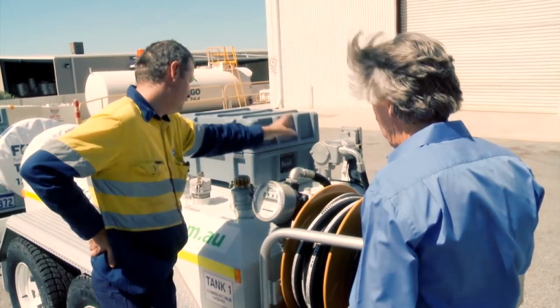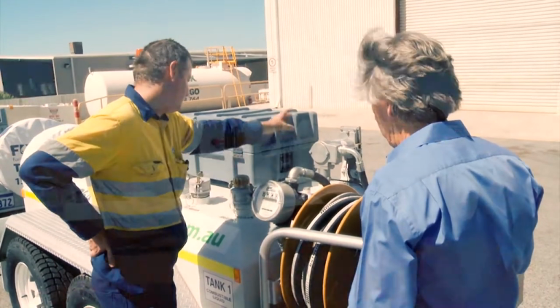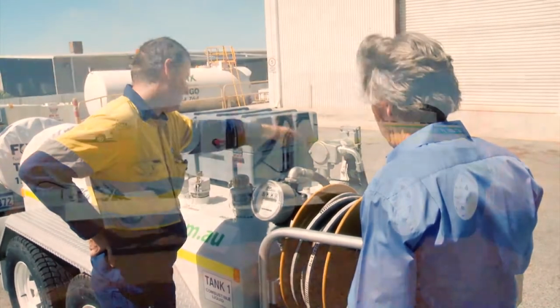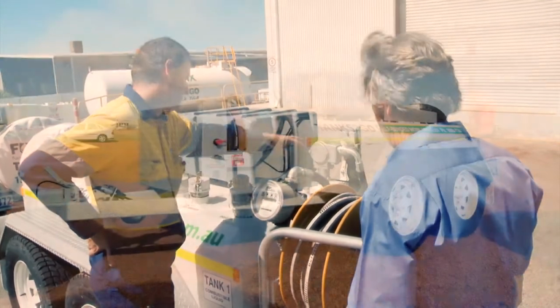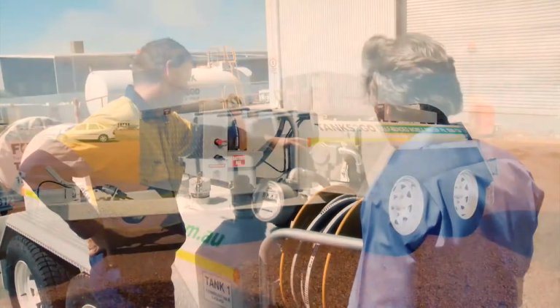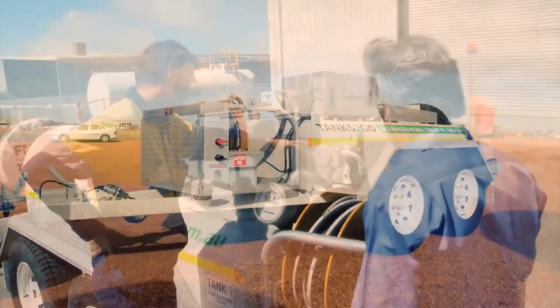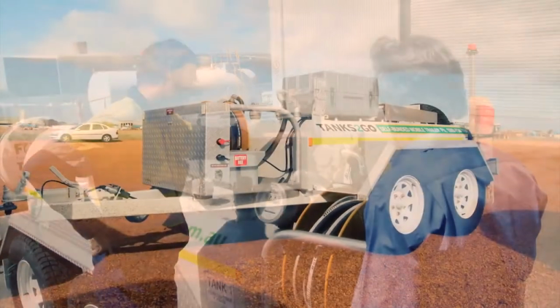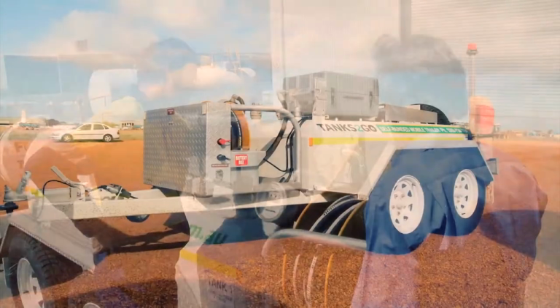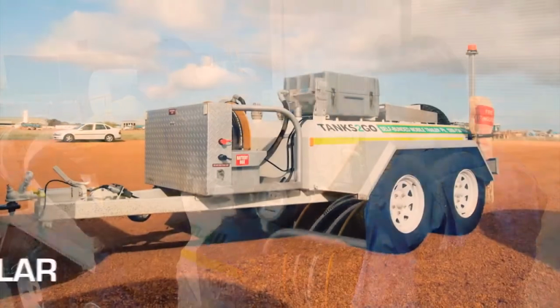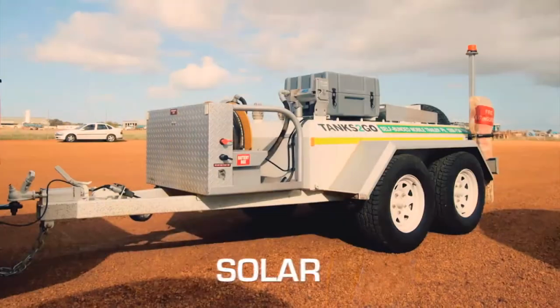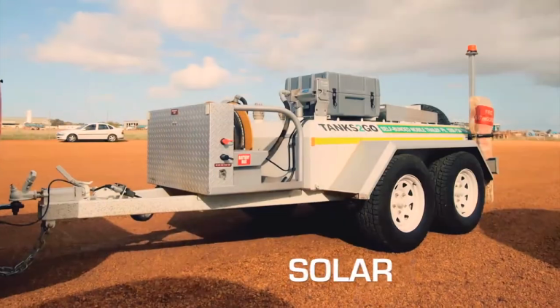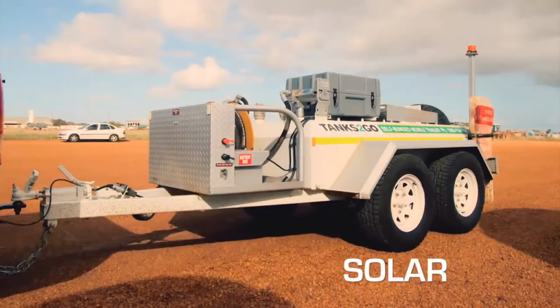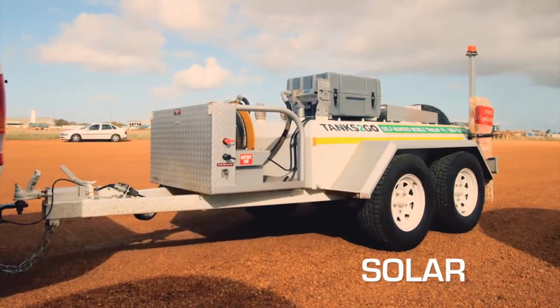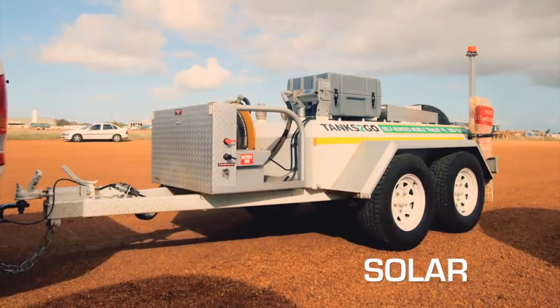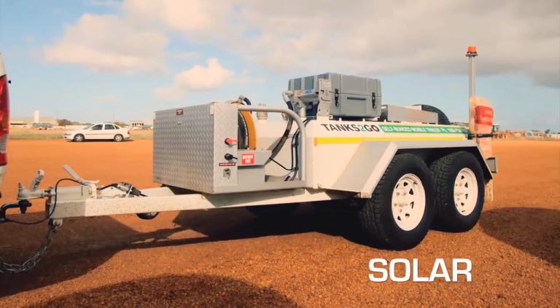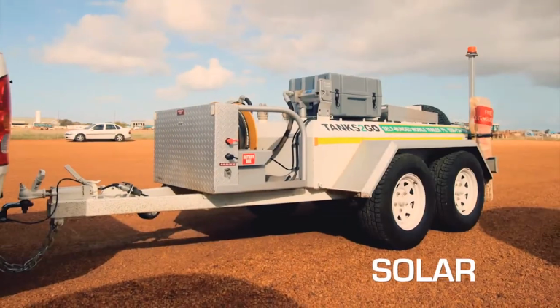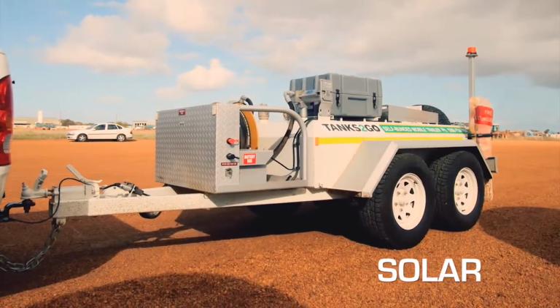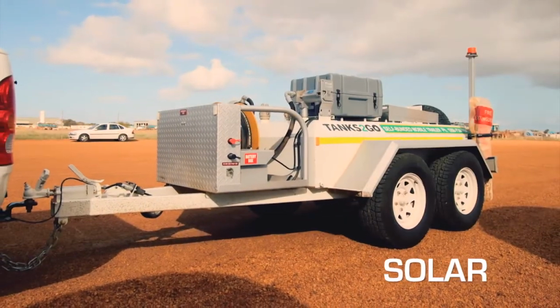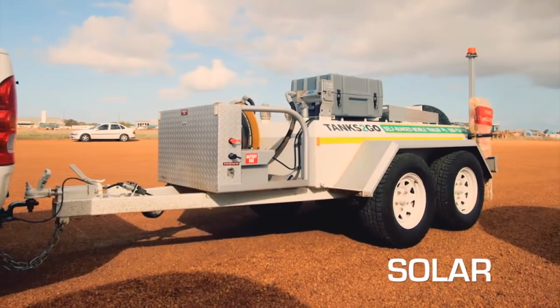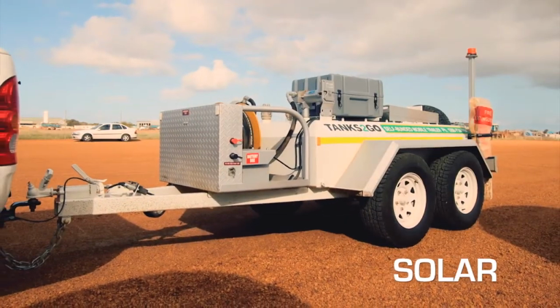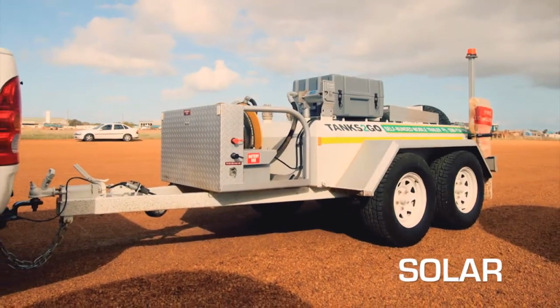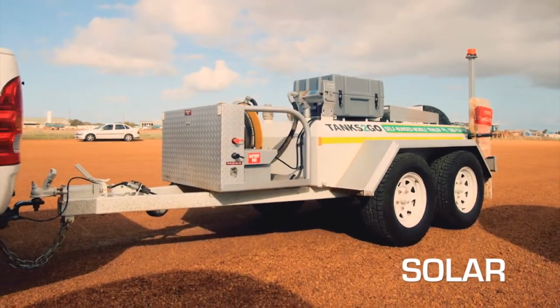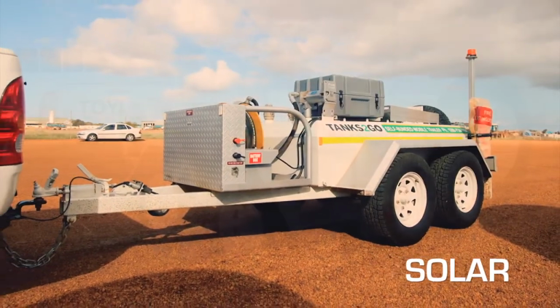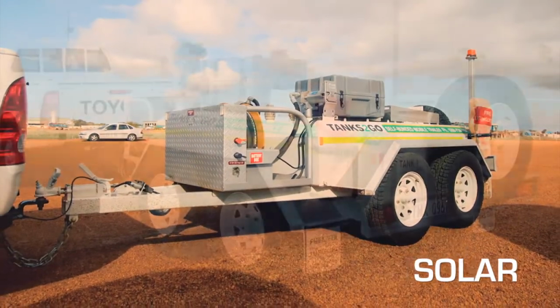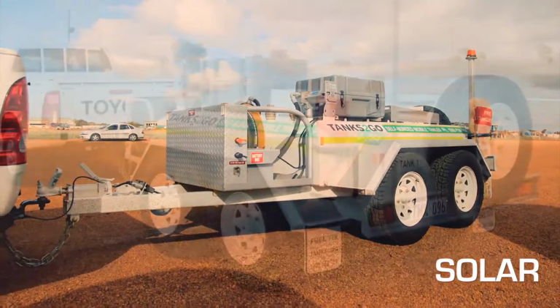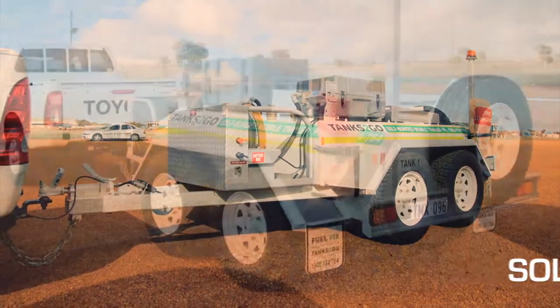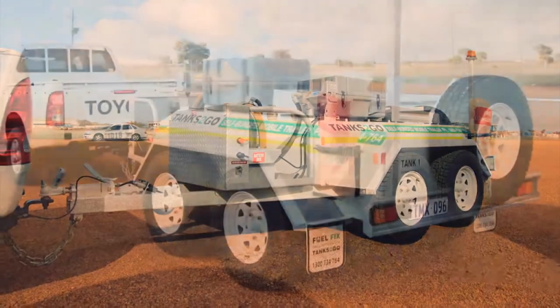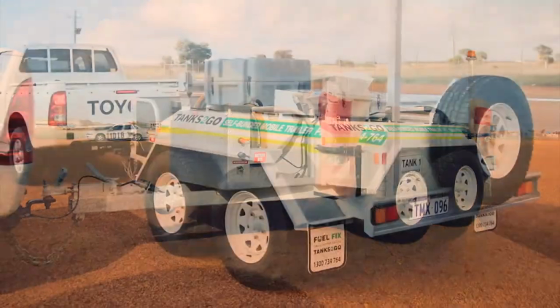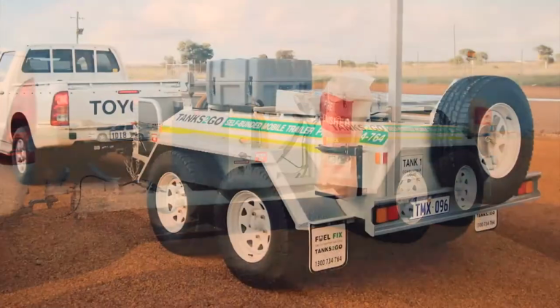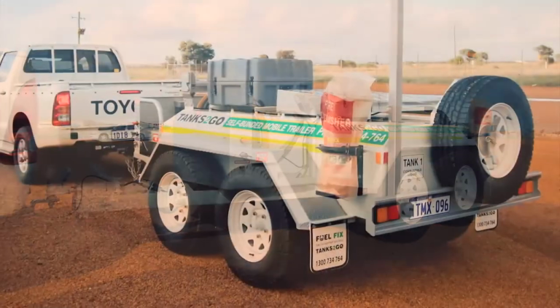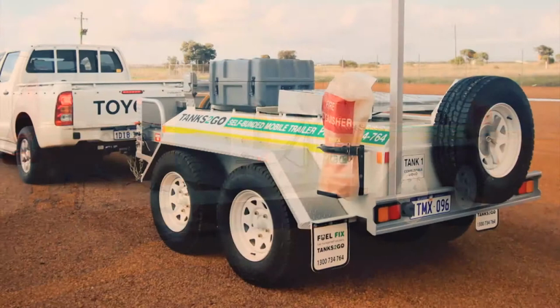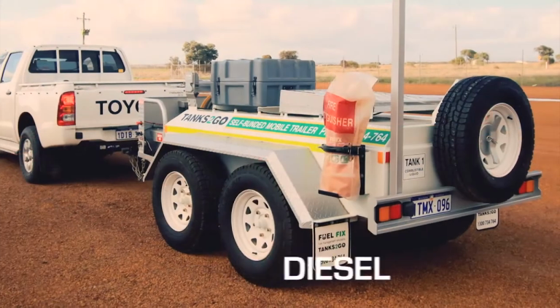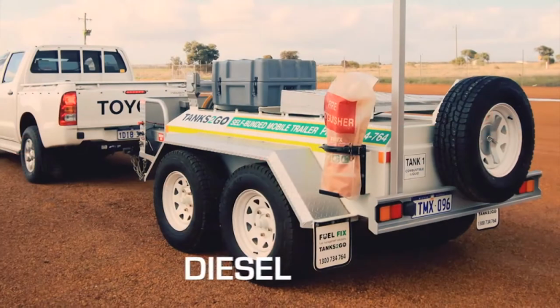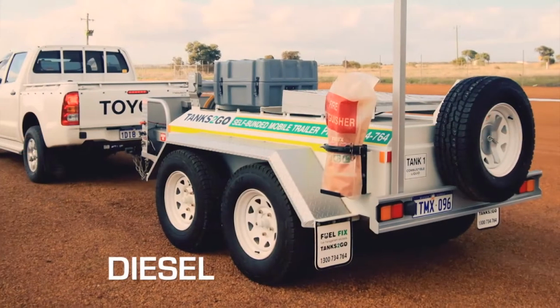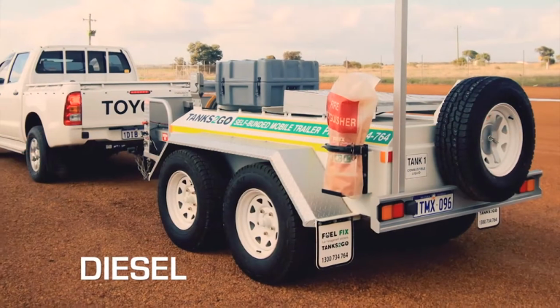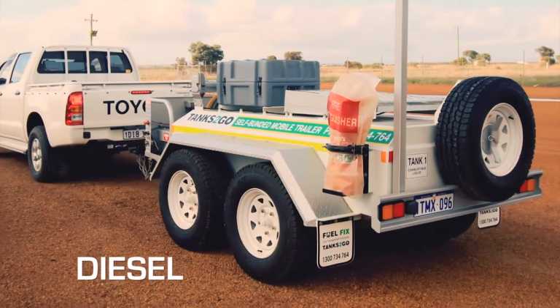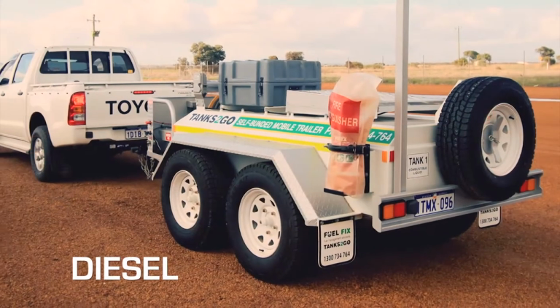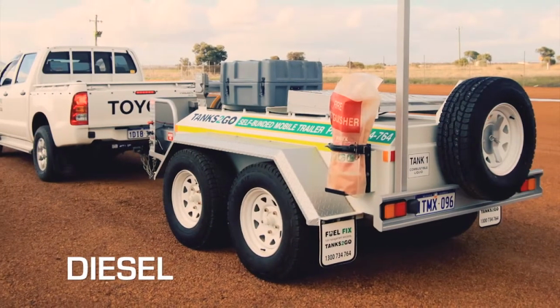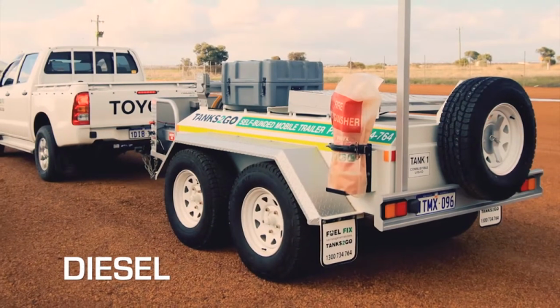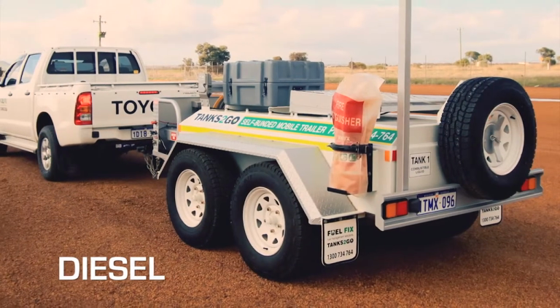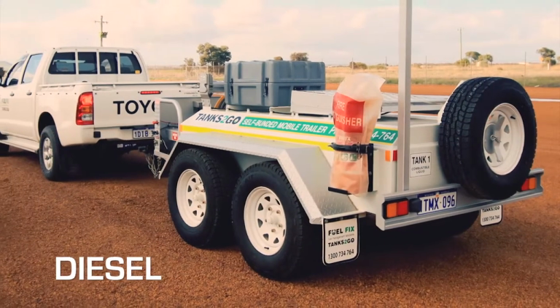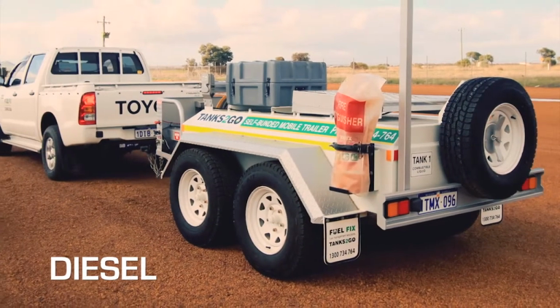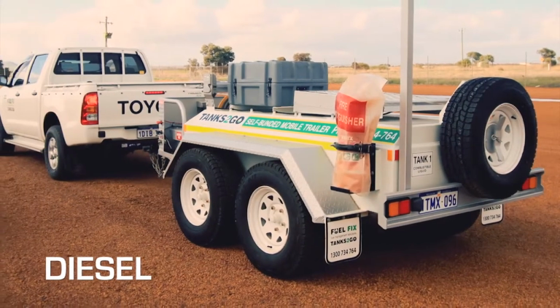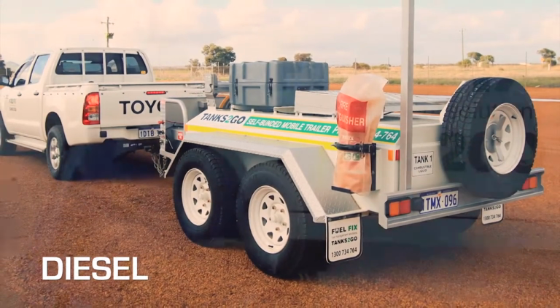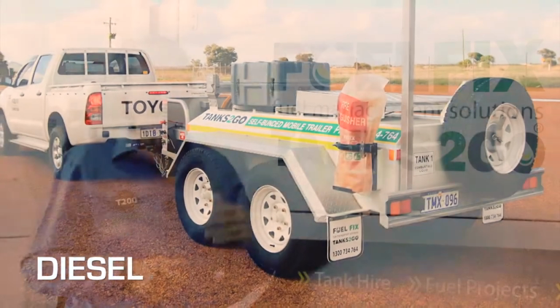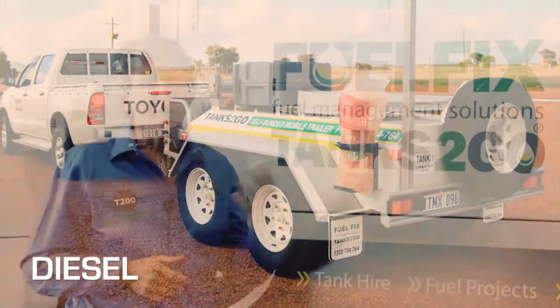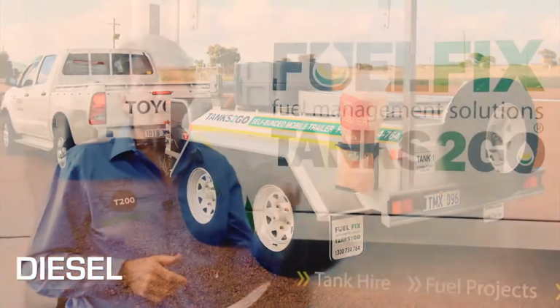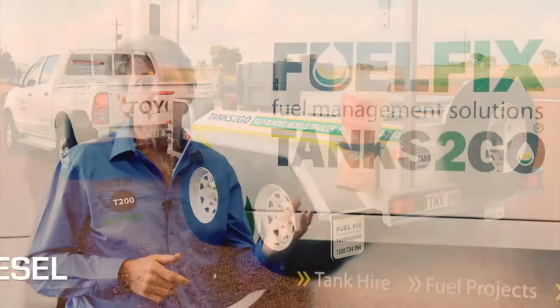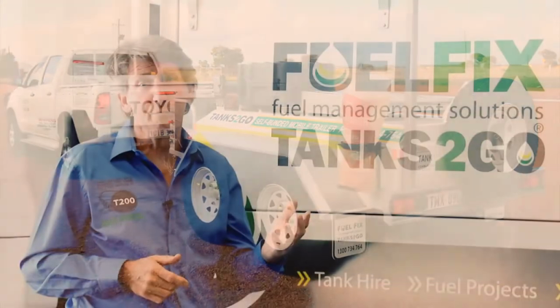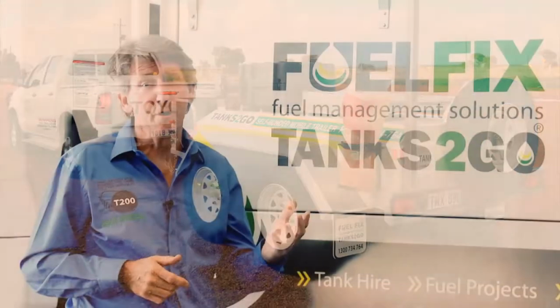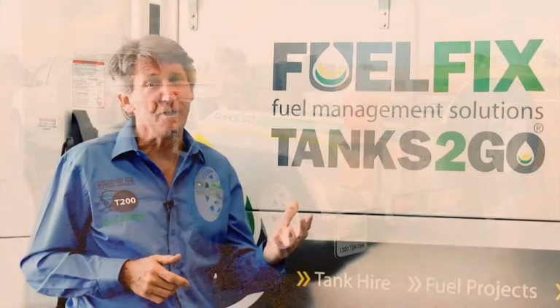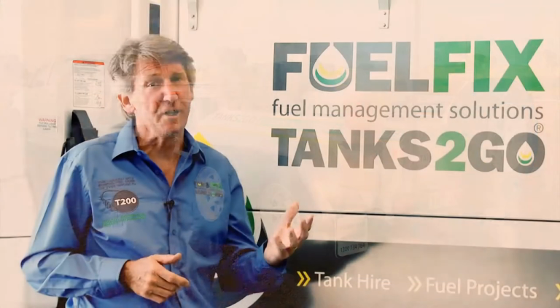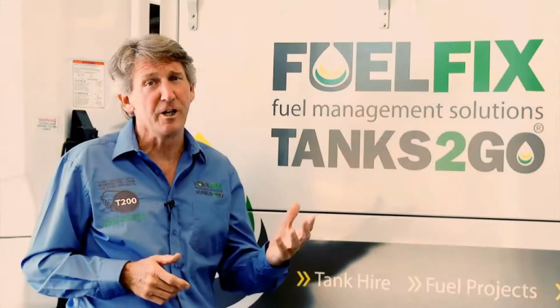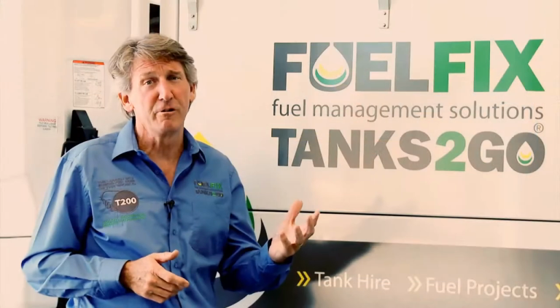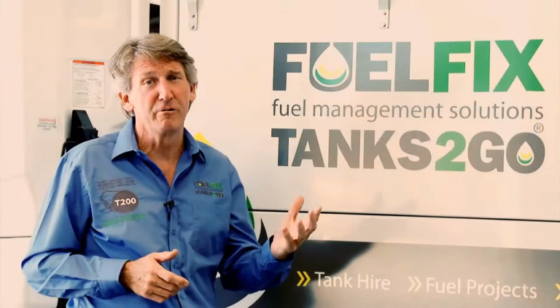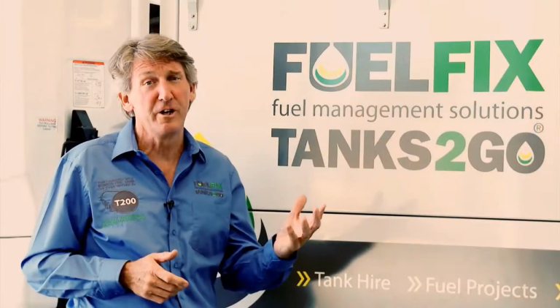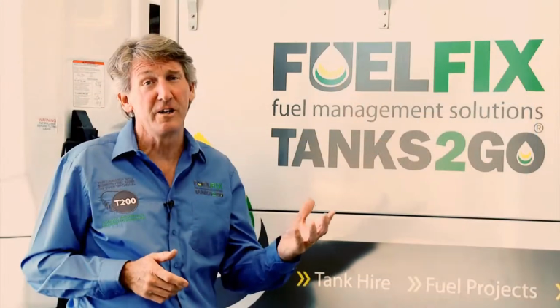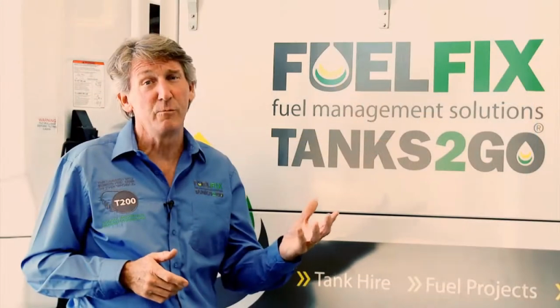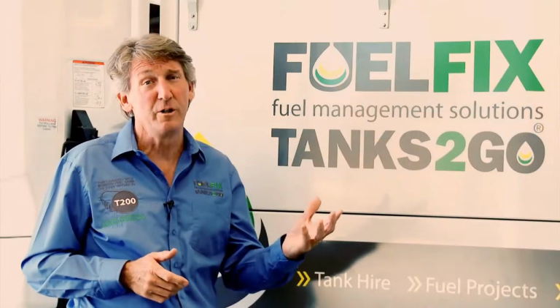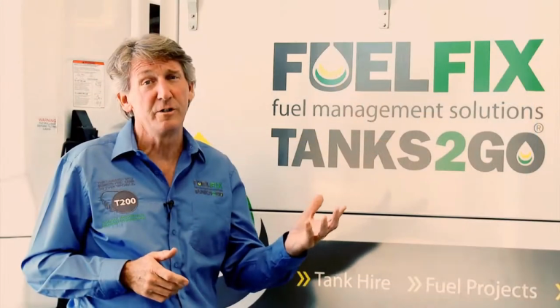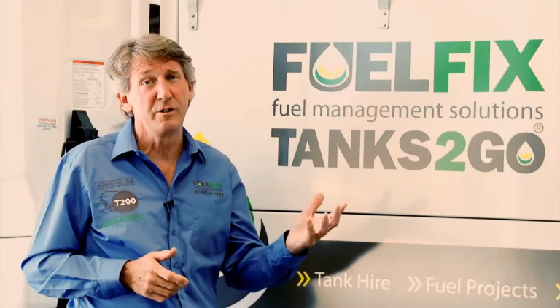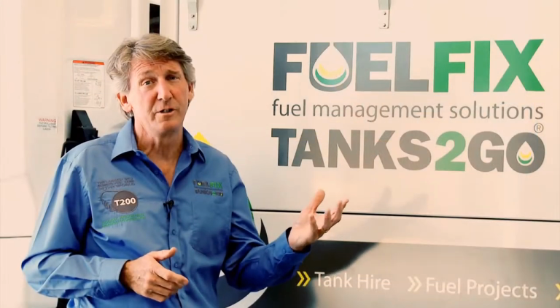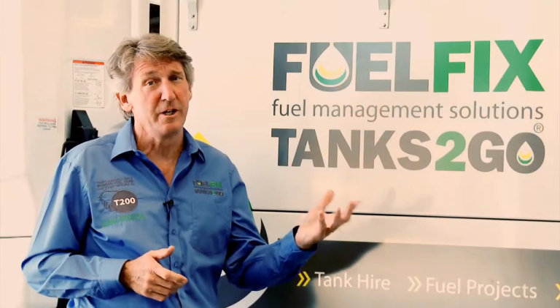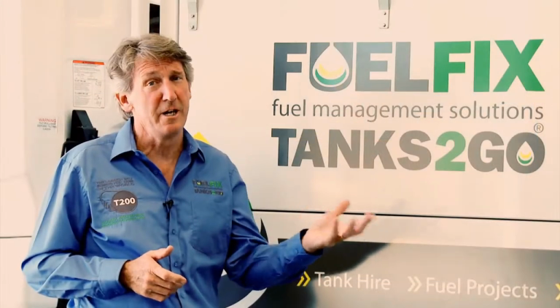Our self-bunded trailers are available for hire and for sale, so if you have a need, please get in contact with us today.